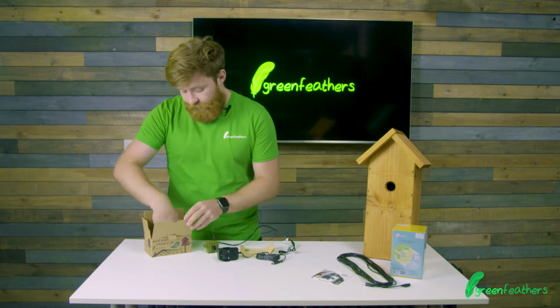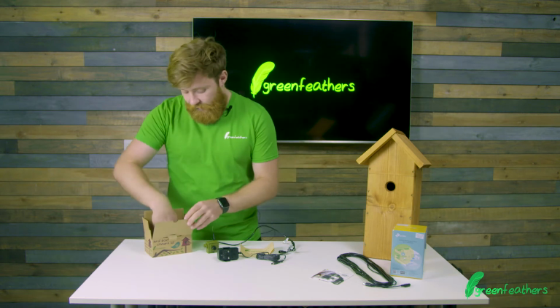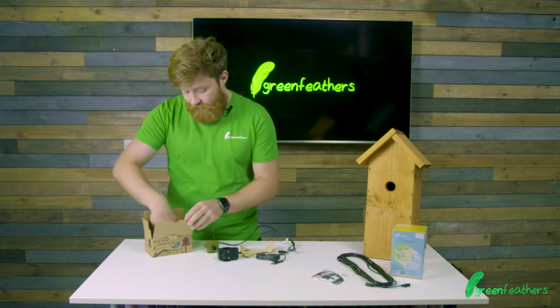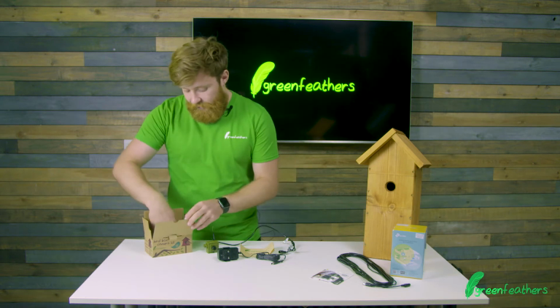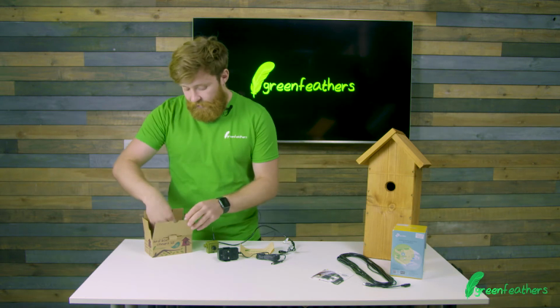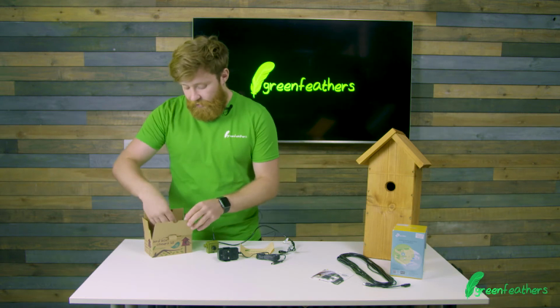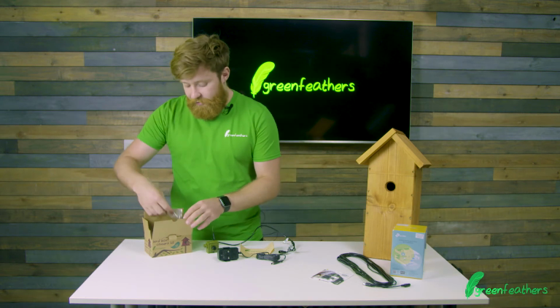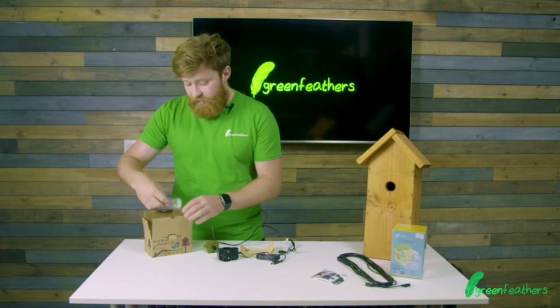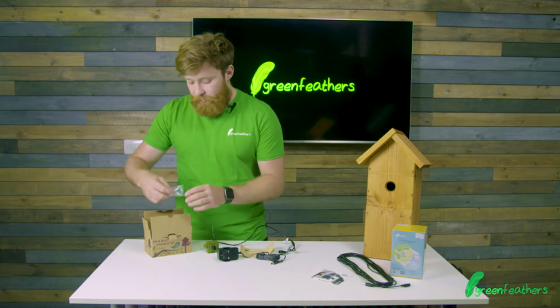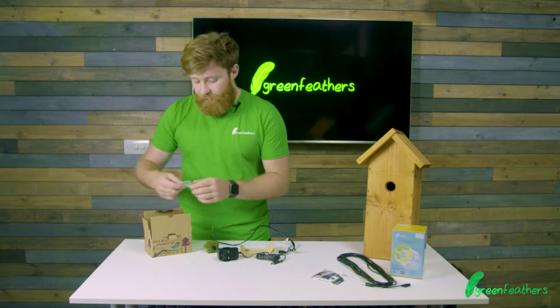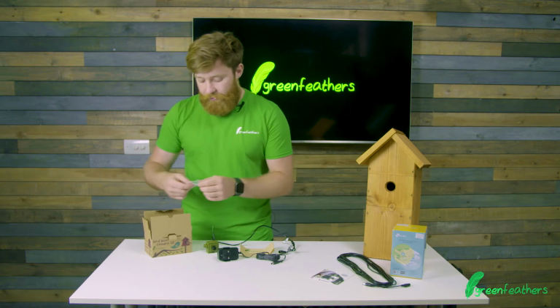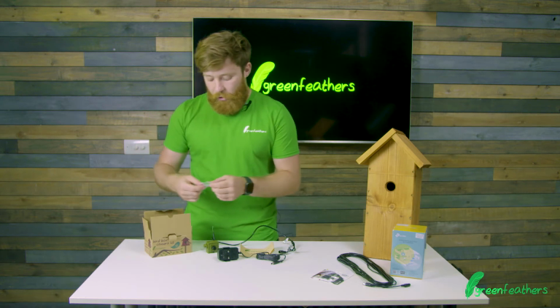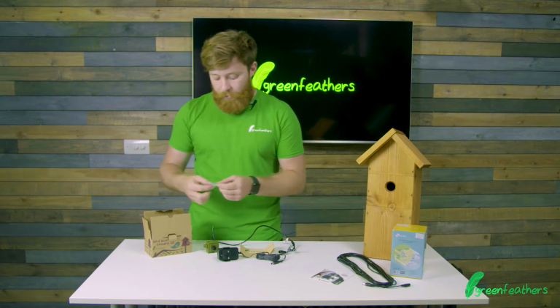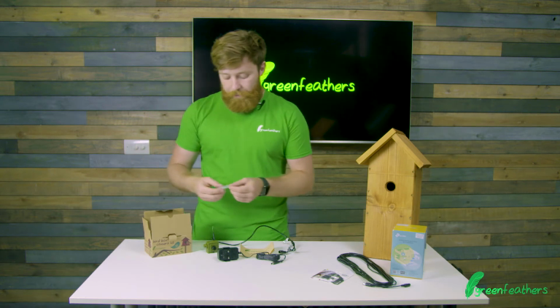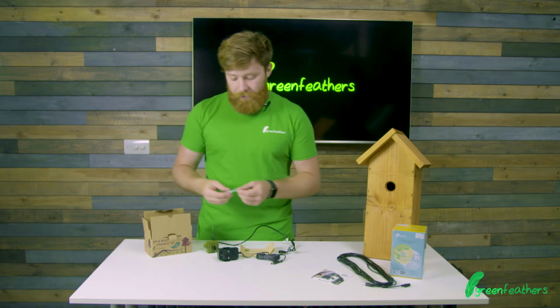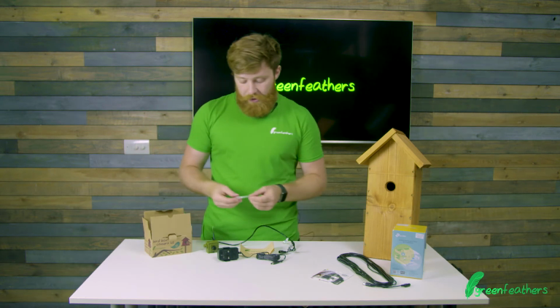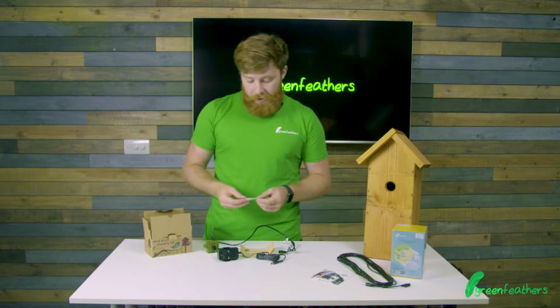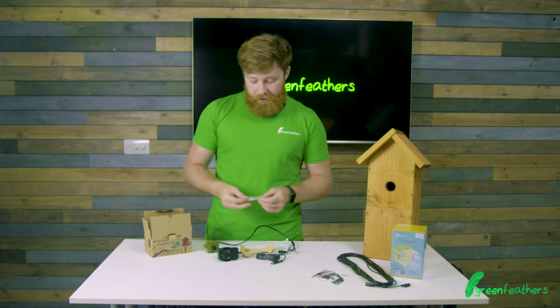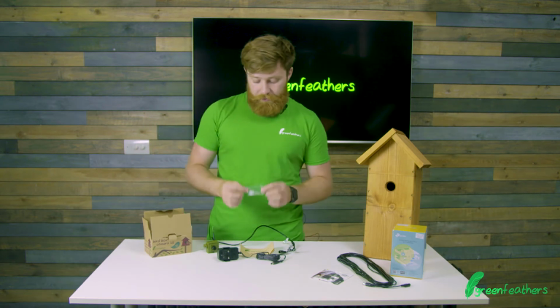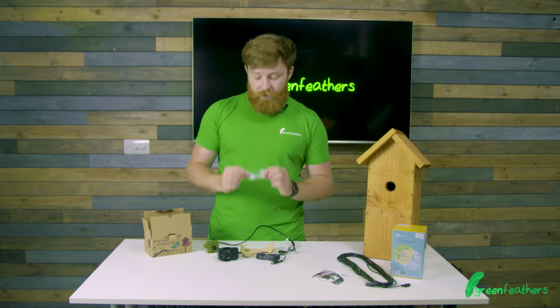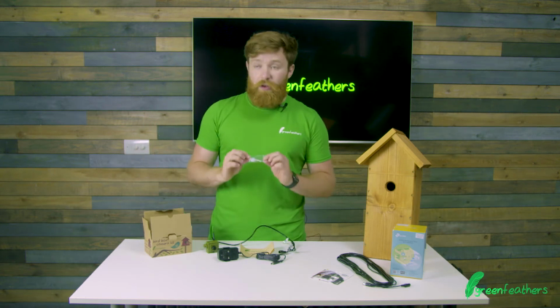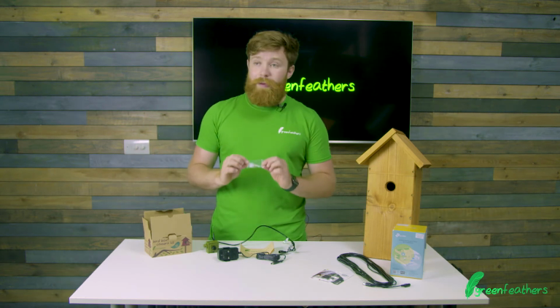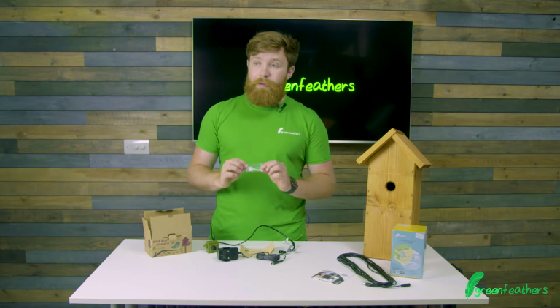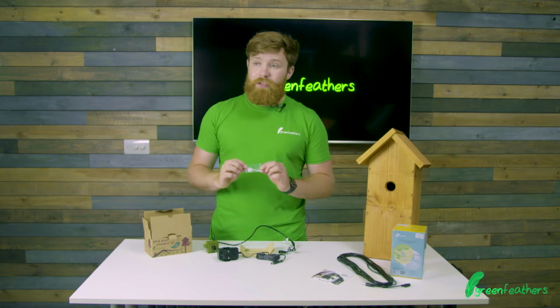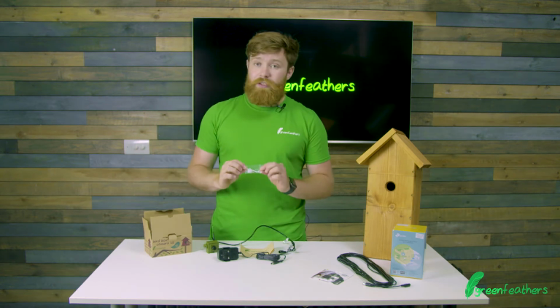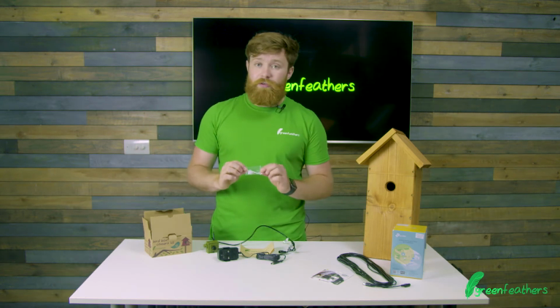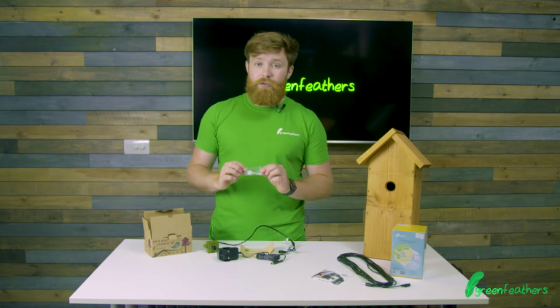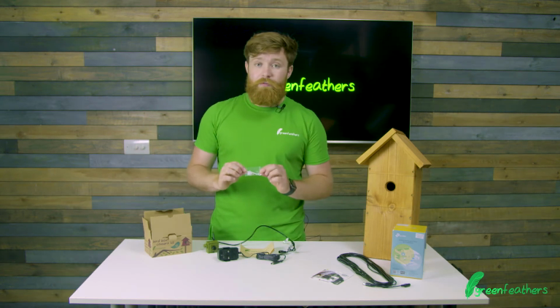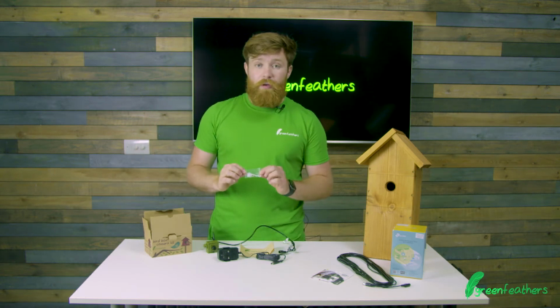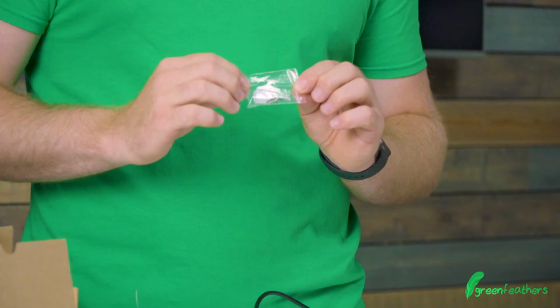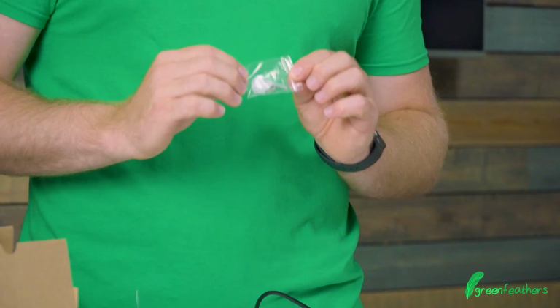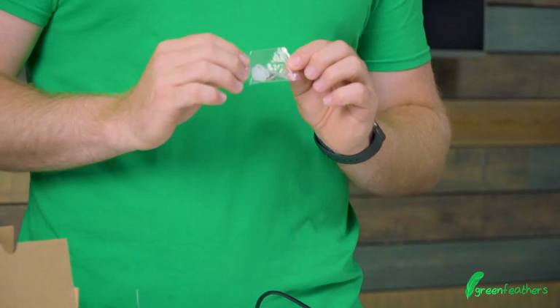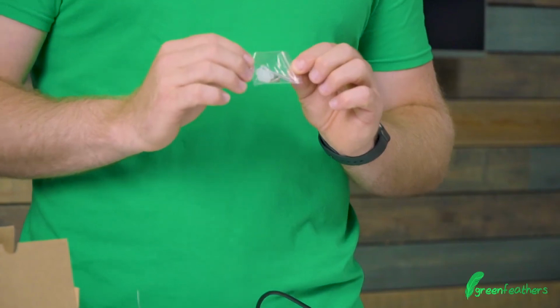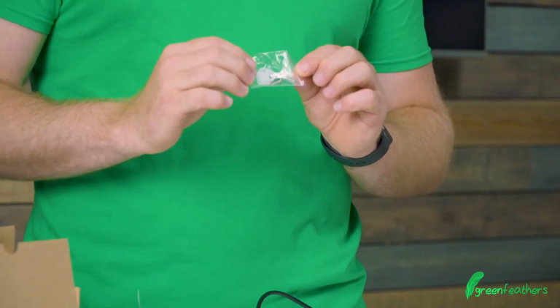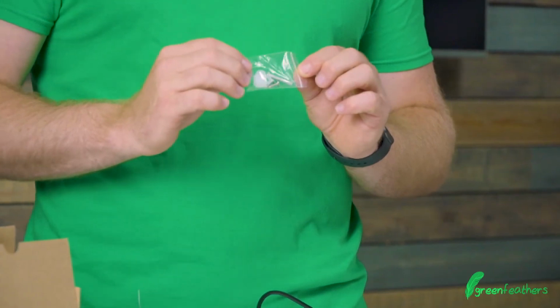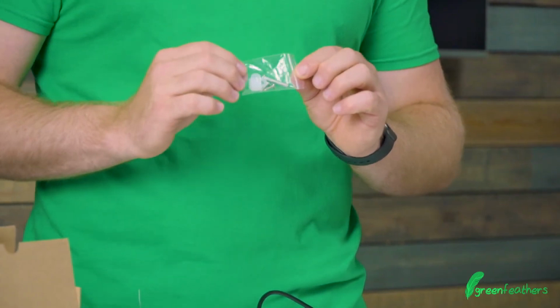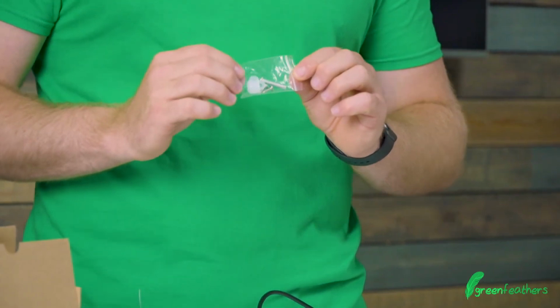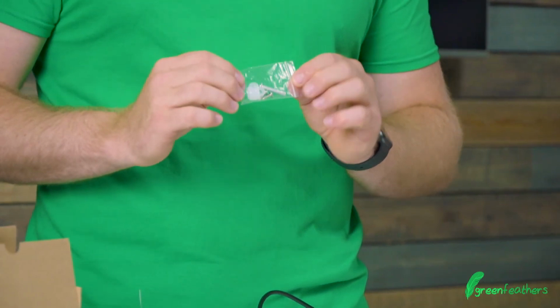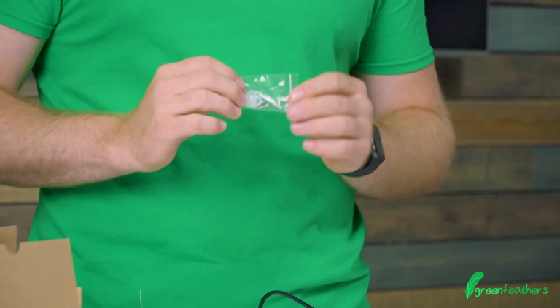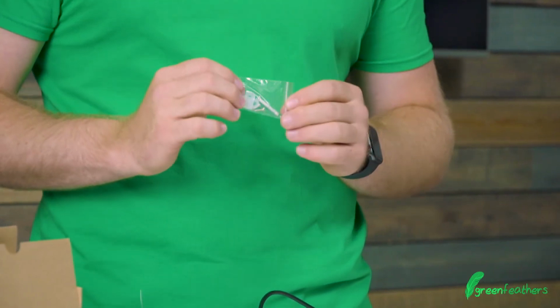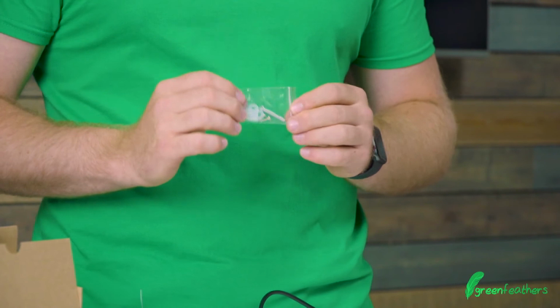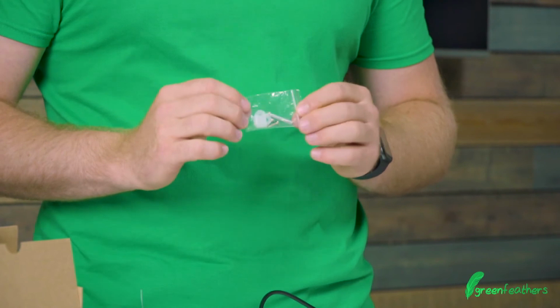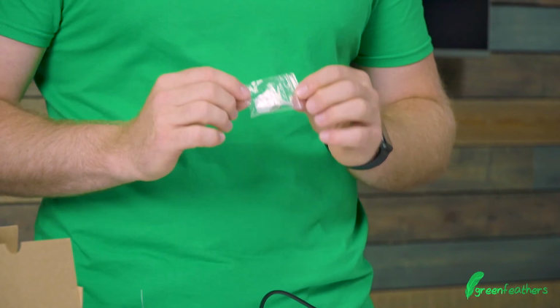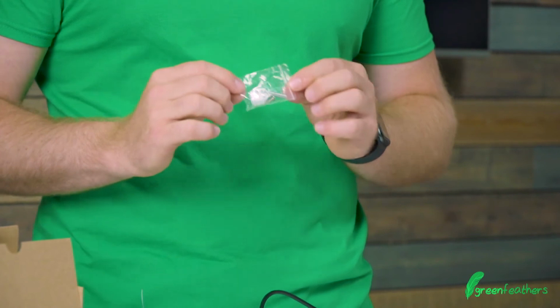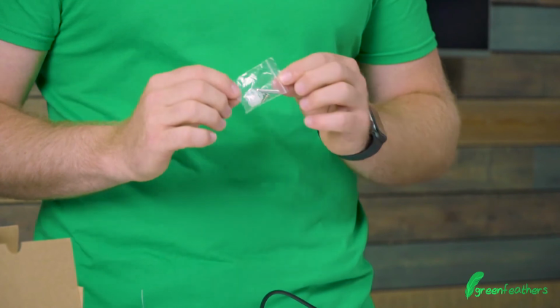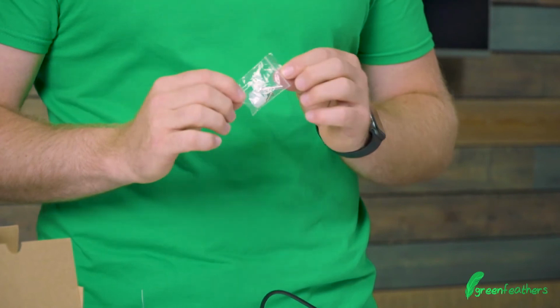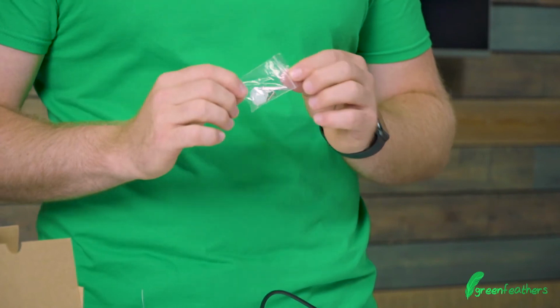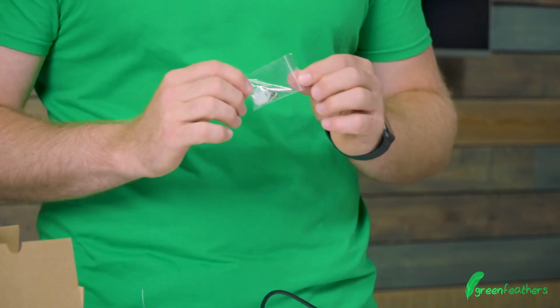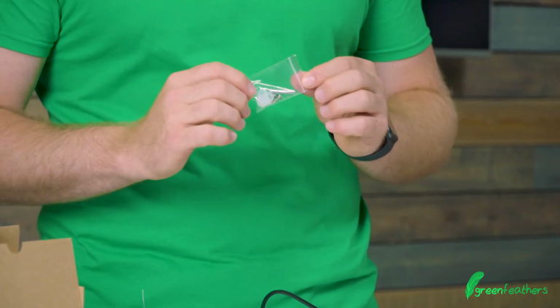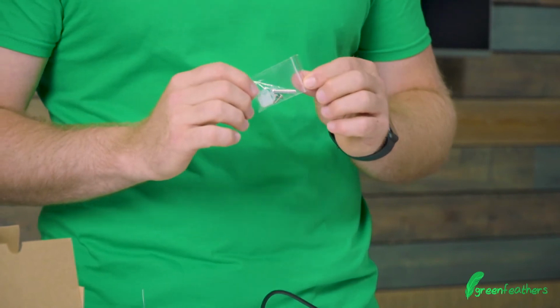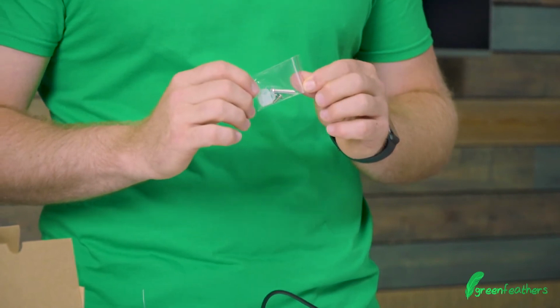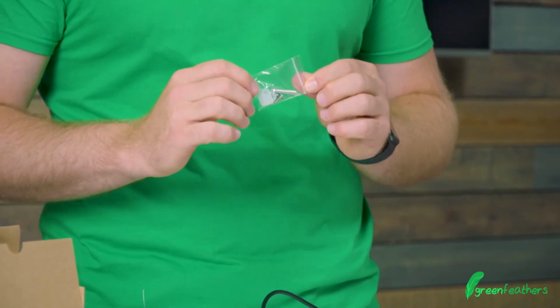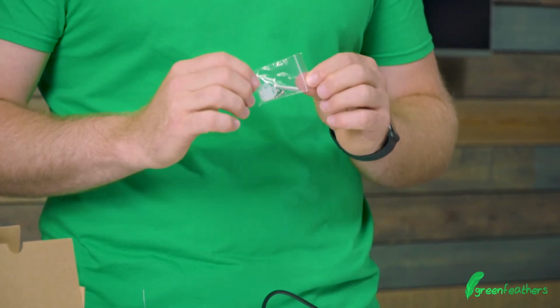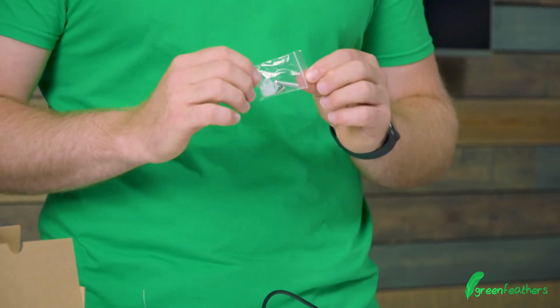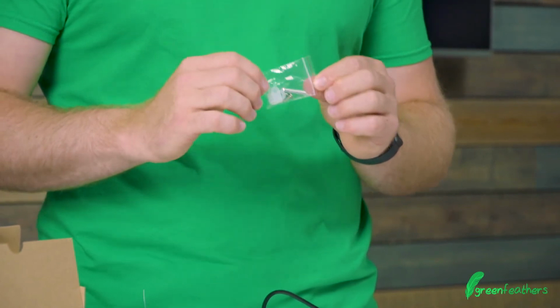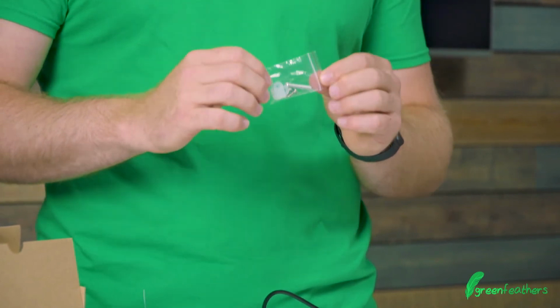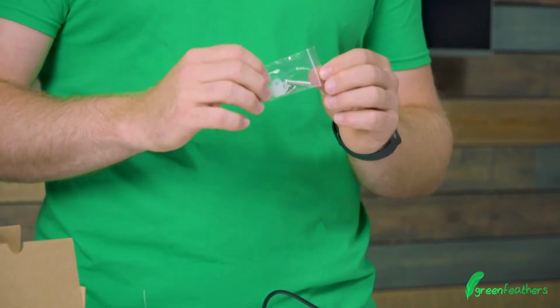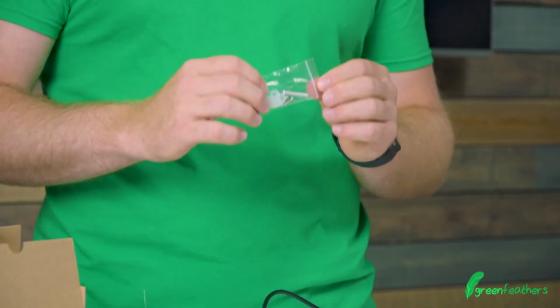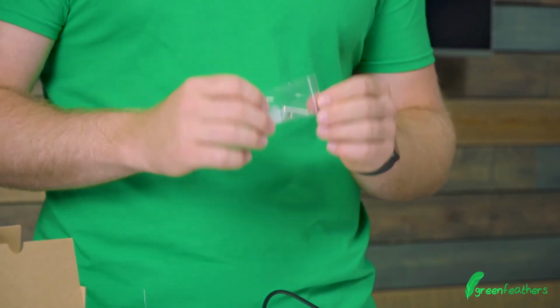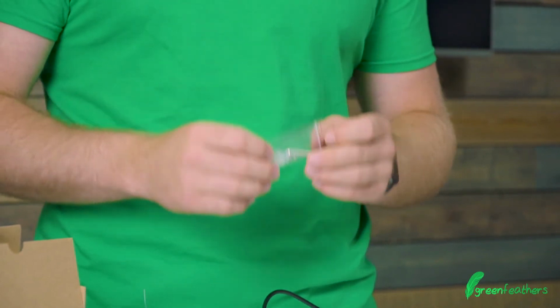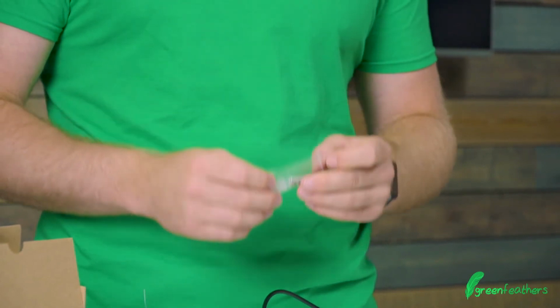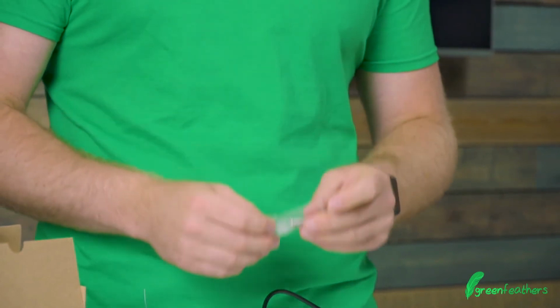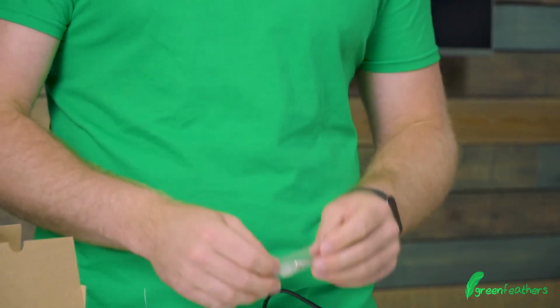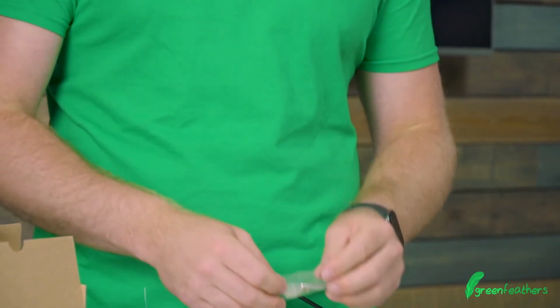Finally, the last thing we've got is the mounting screw, which is really important for getting it all set up and mounted in your bird box.